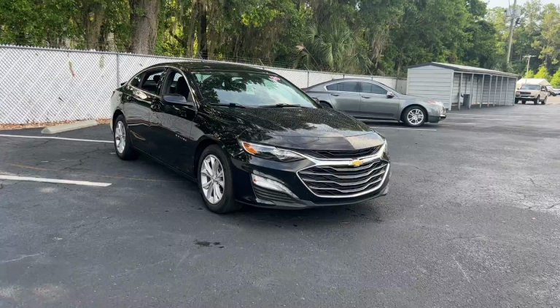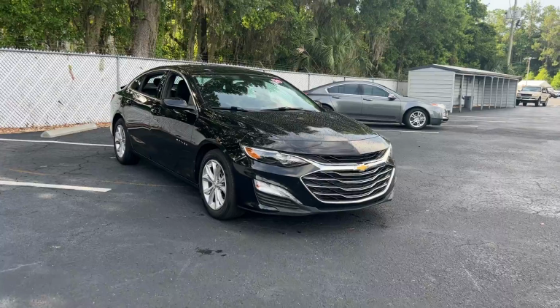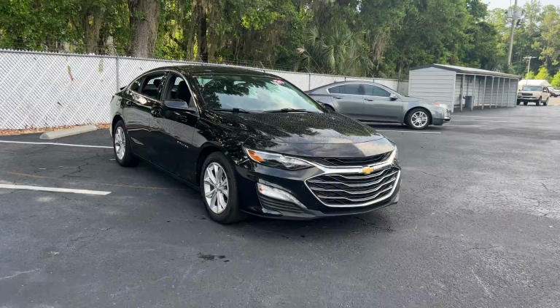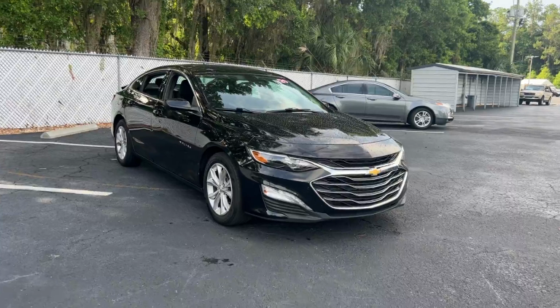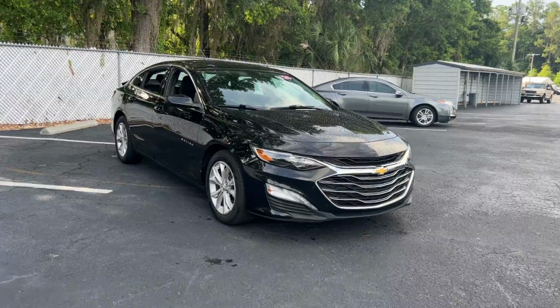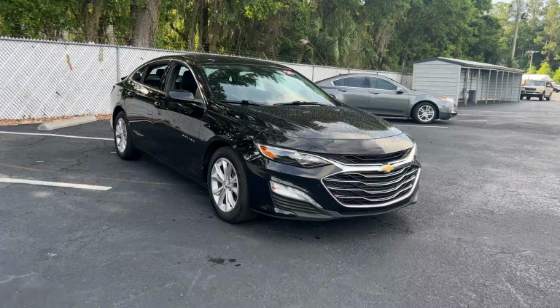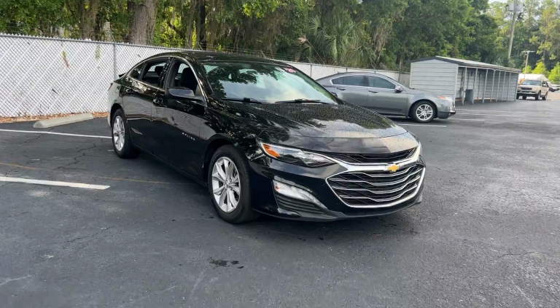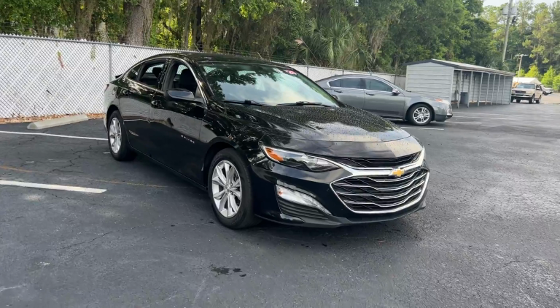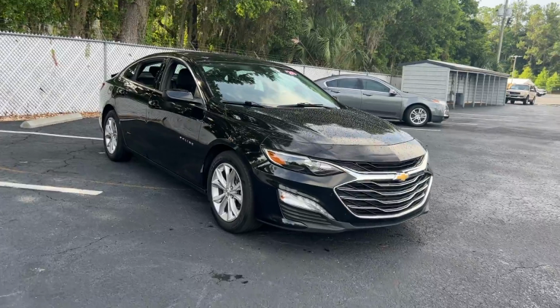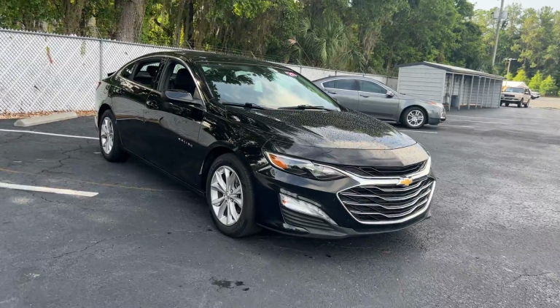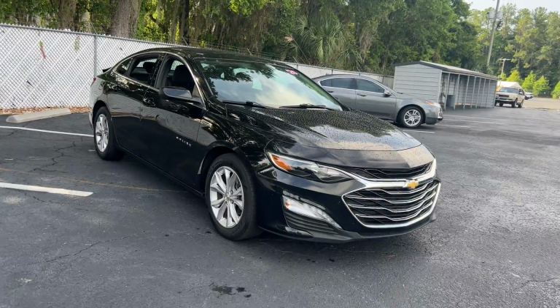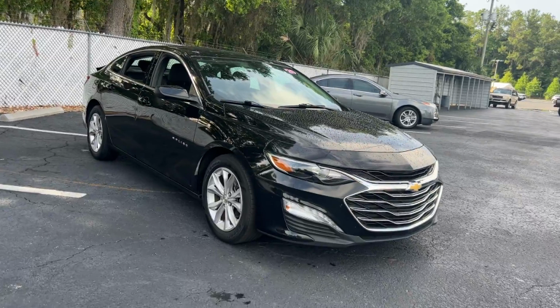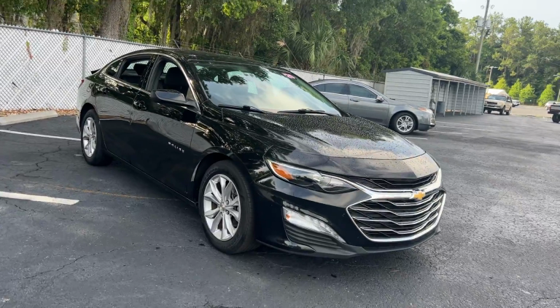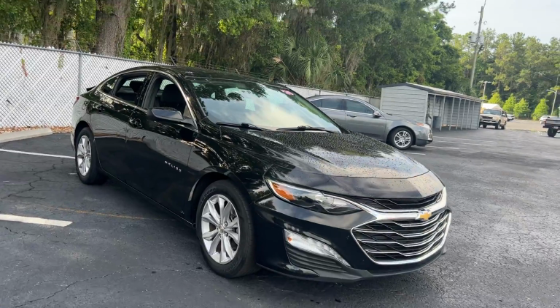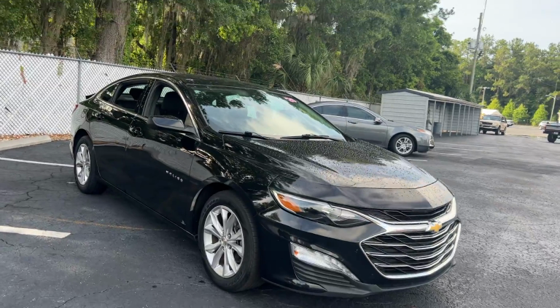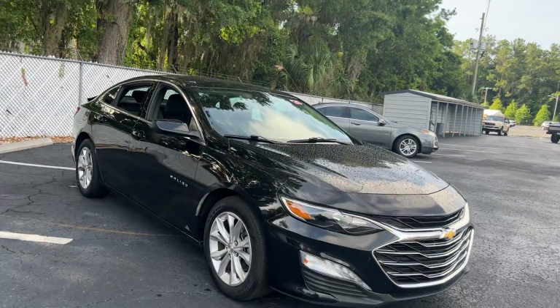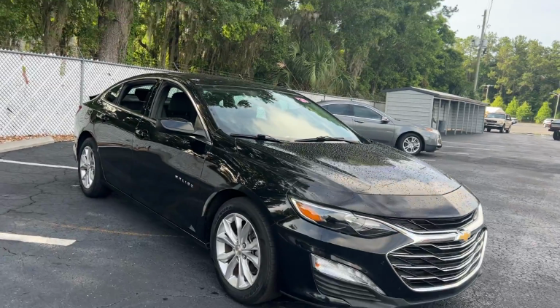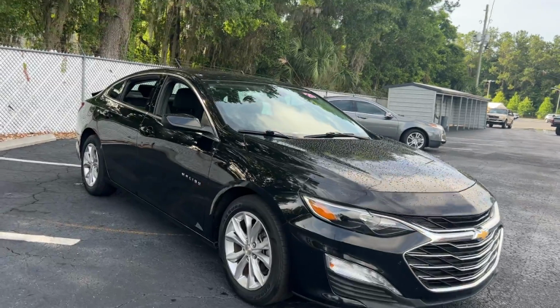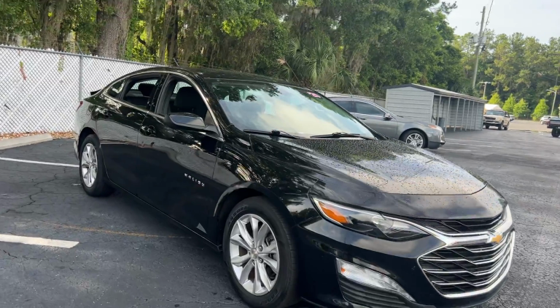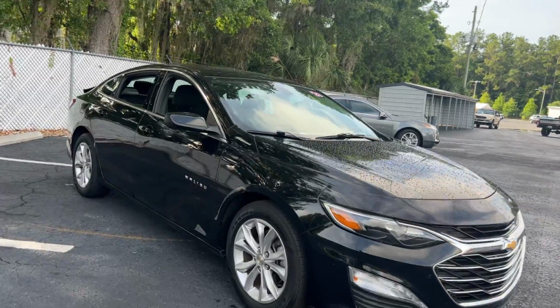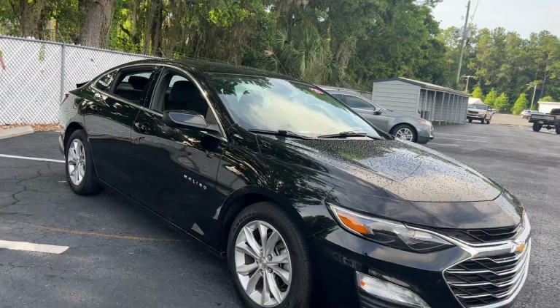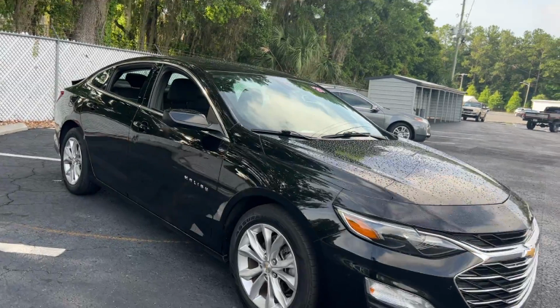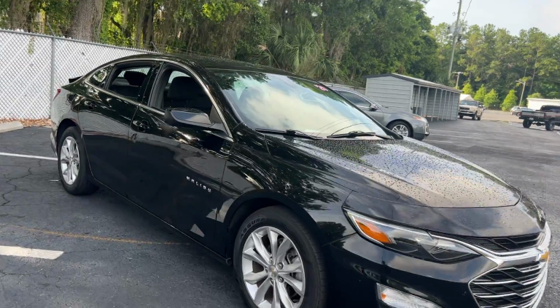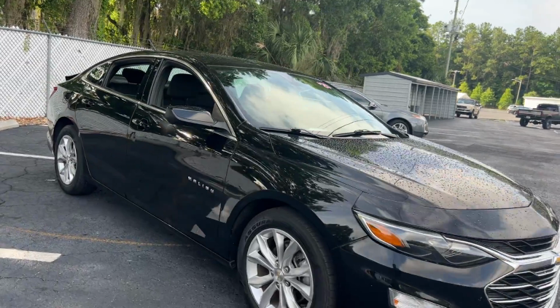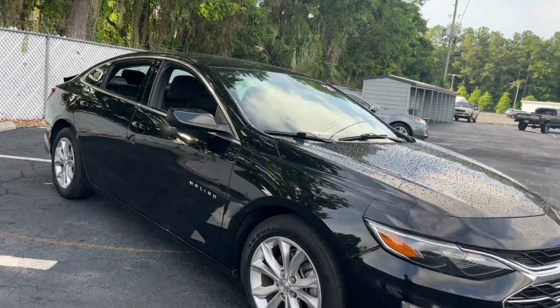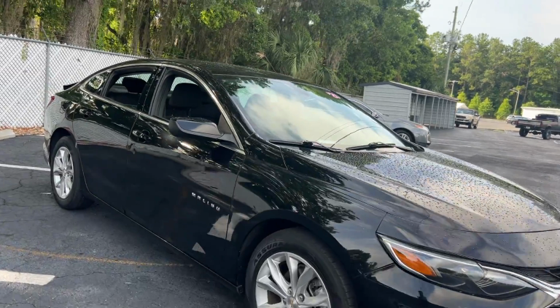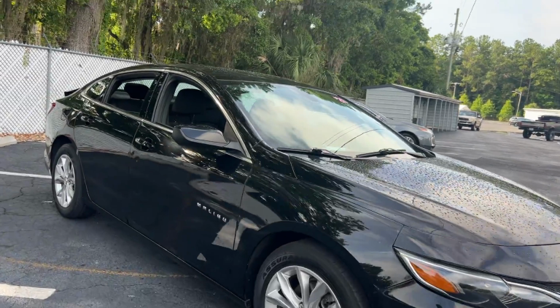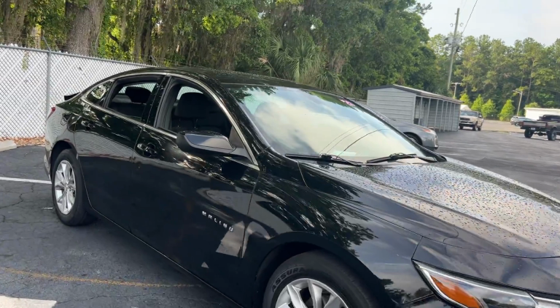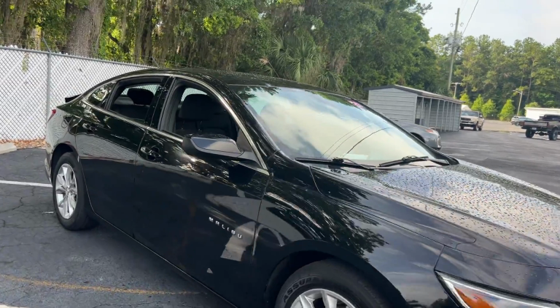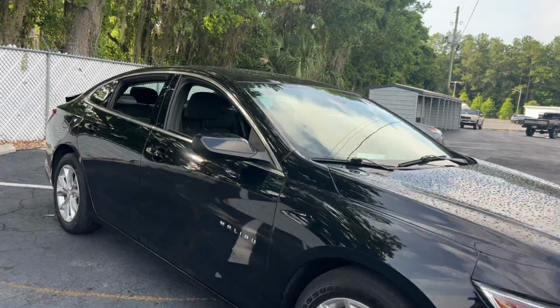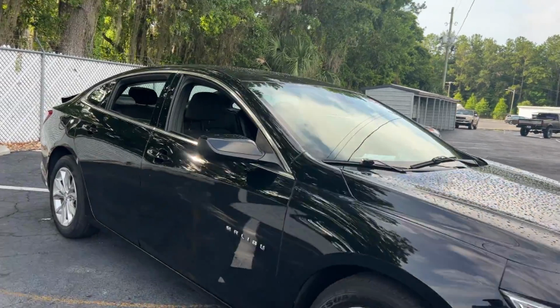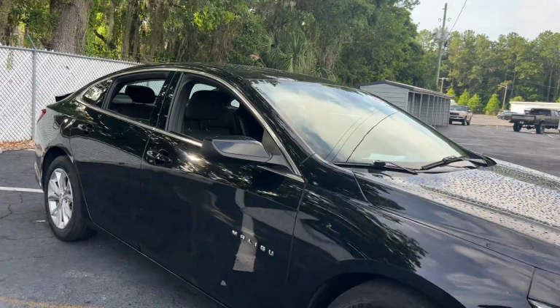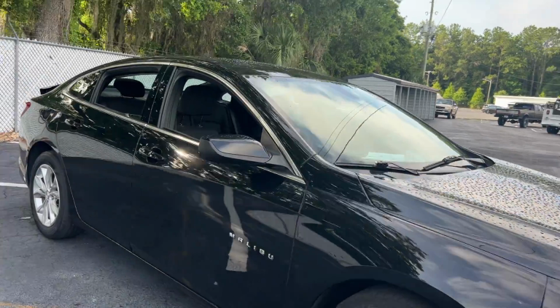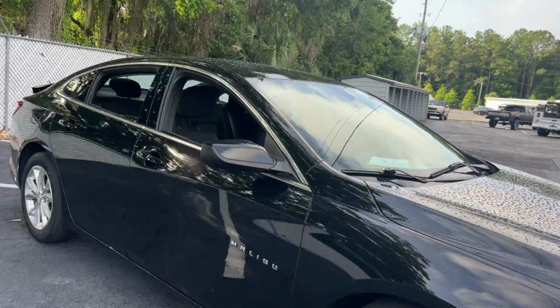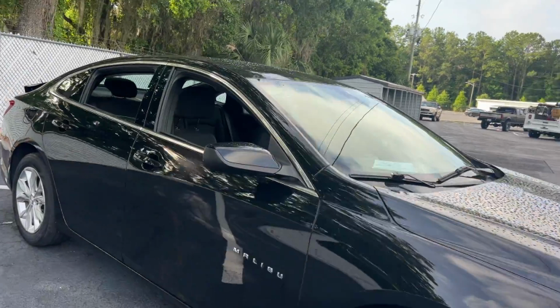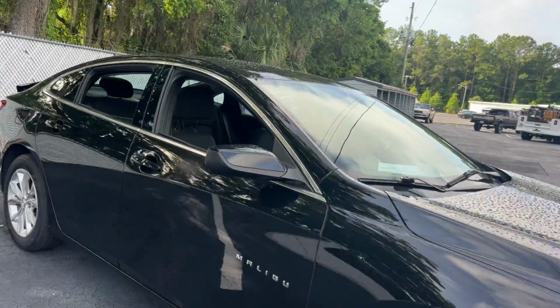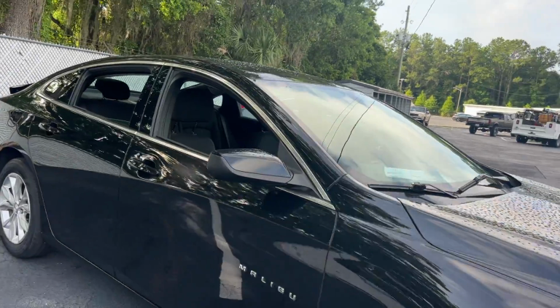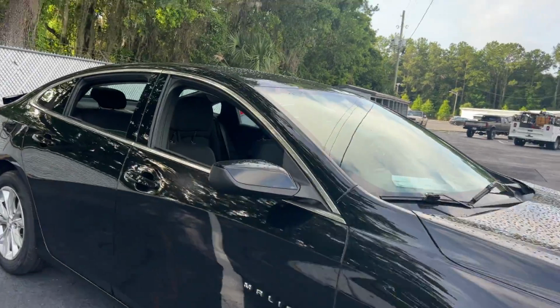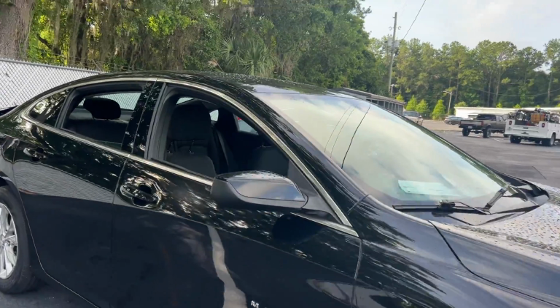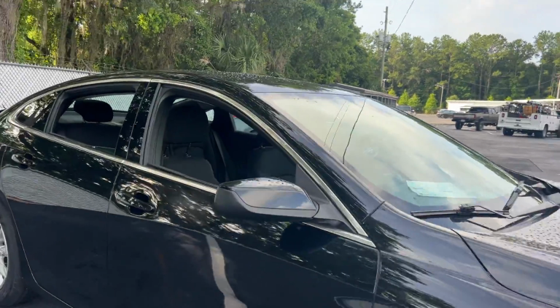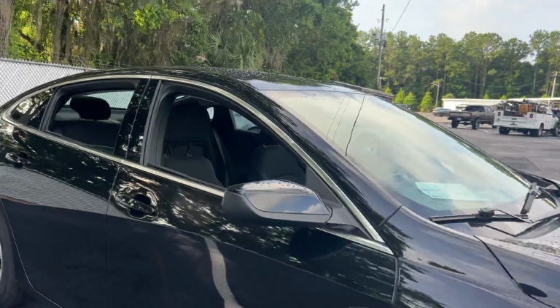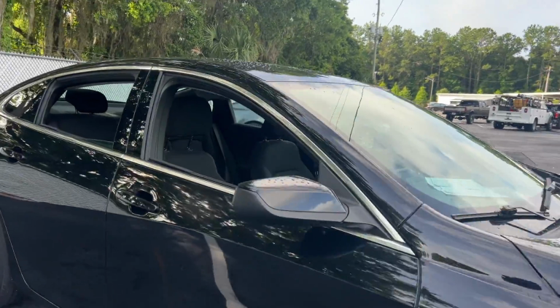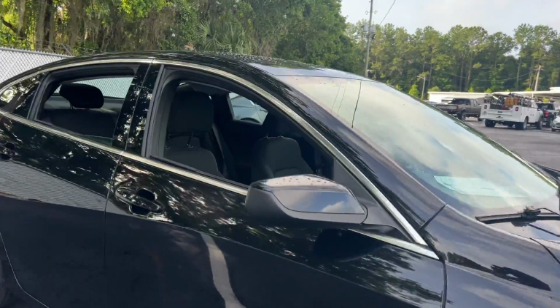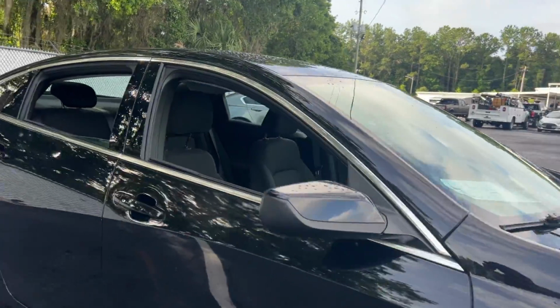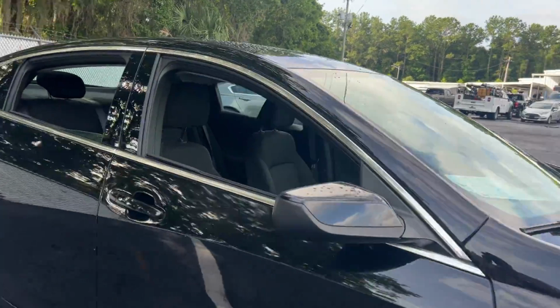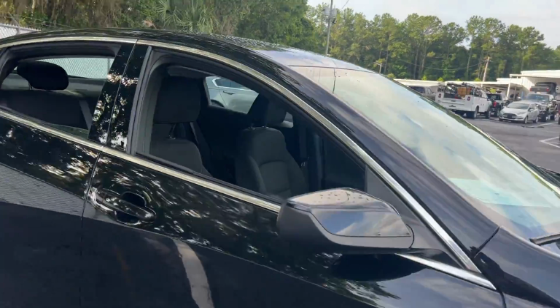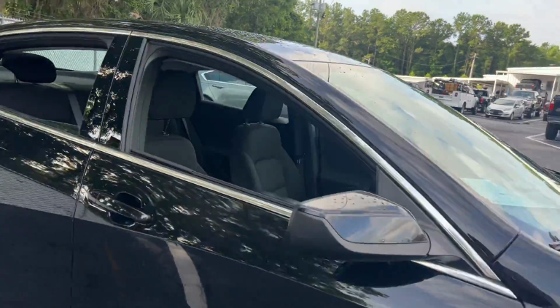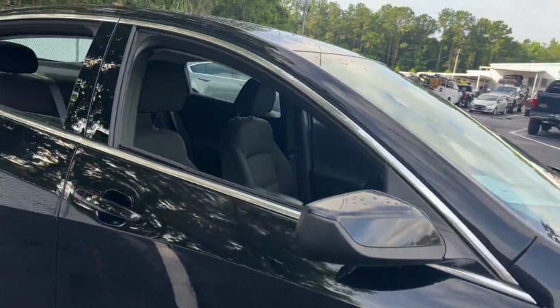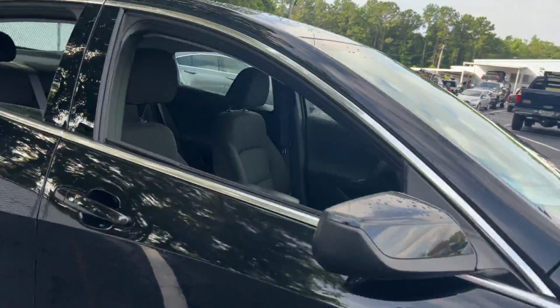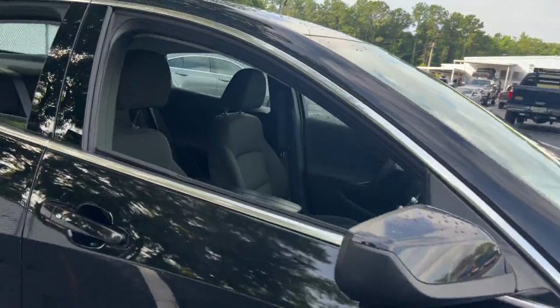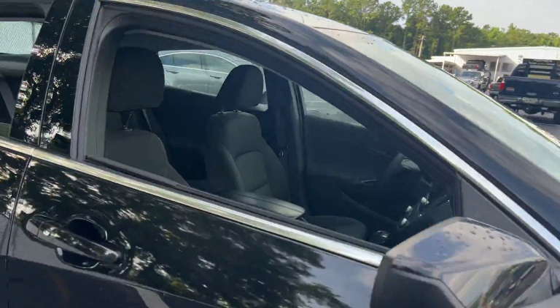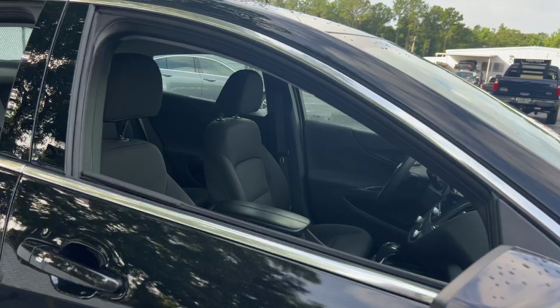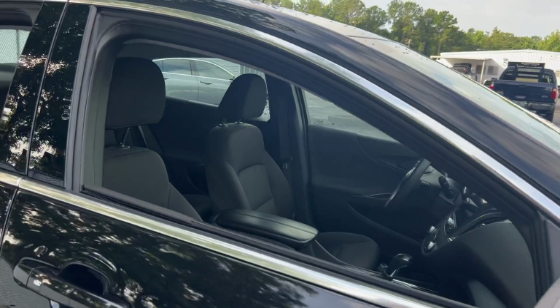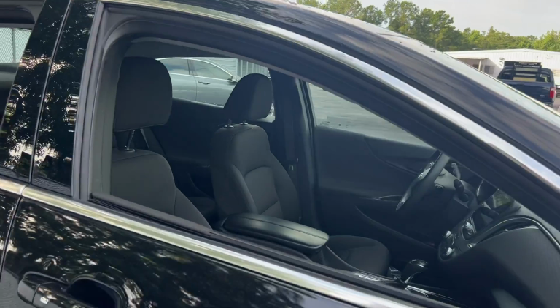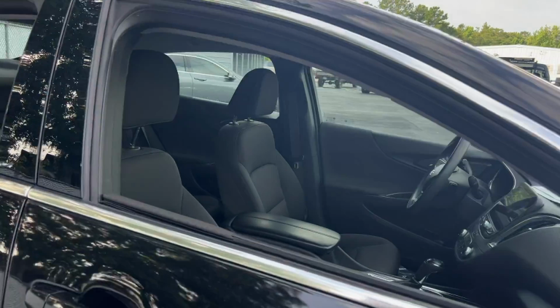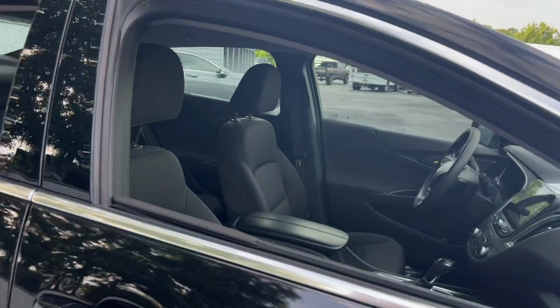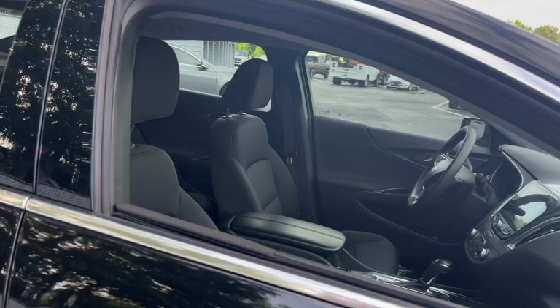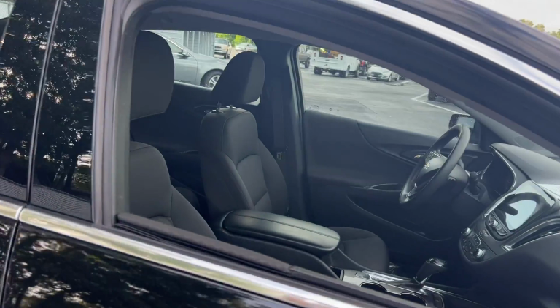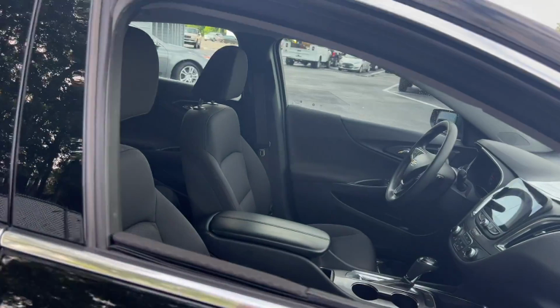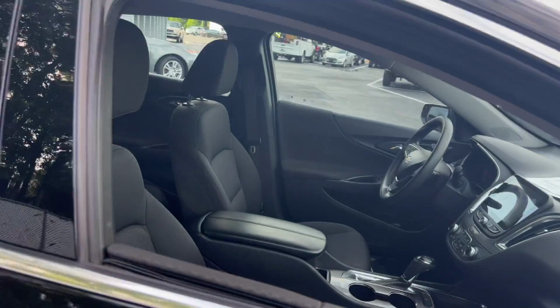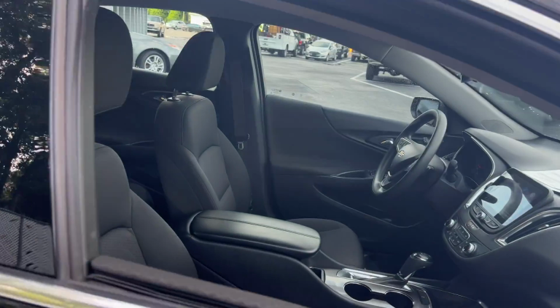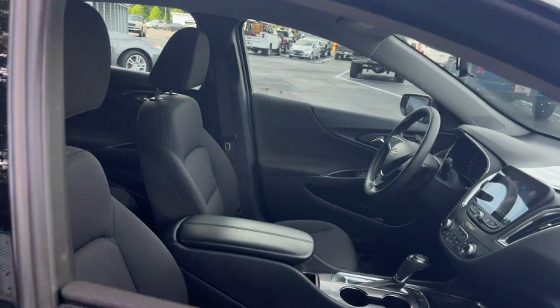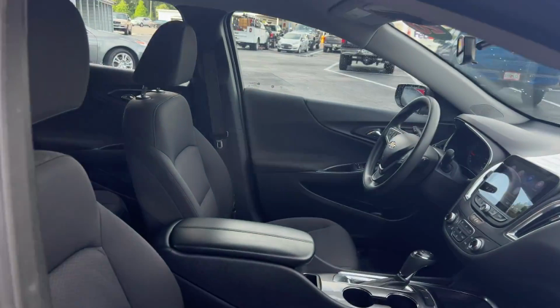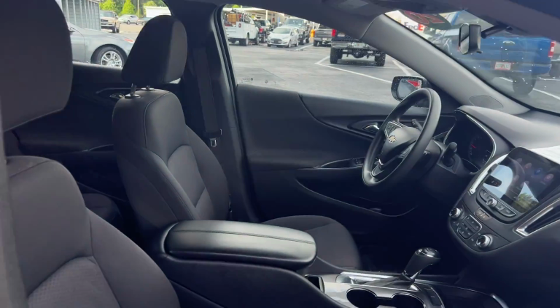This is a 2020 Chevrolet Malibu LT, black over gray interior.